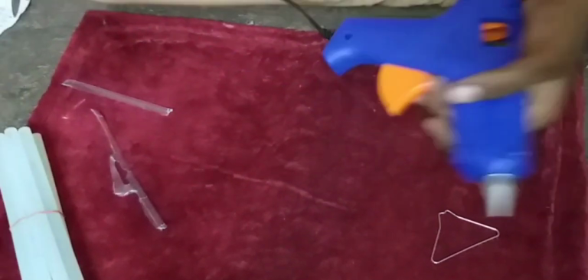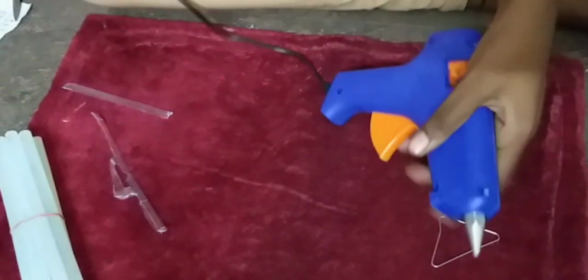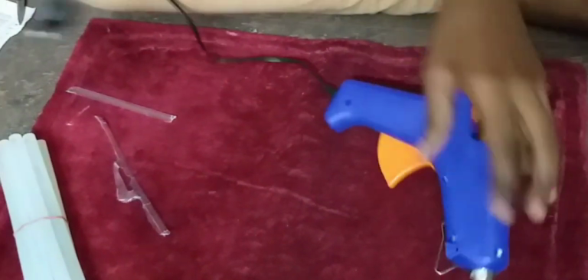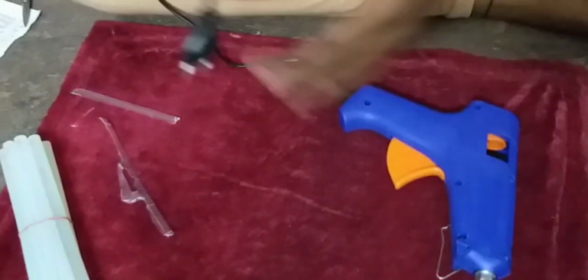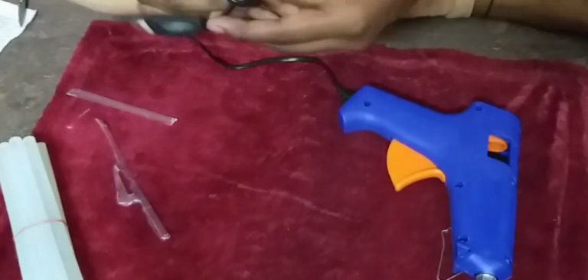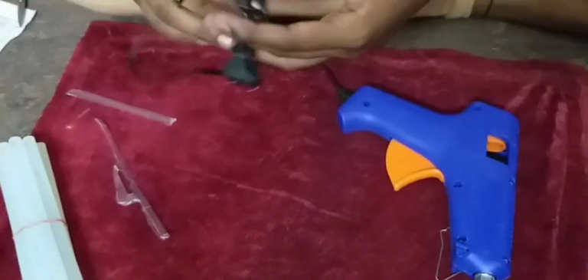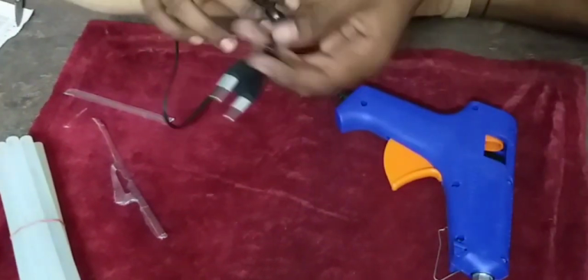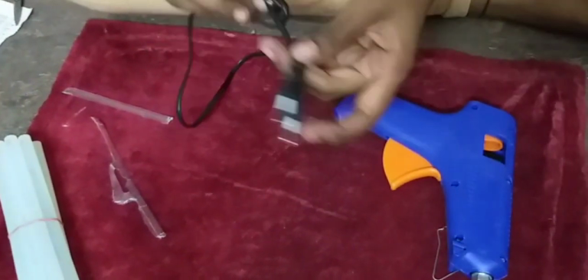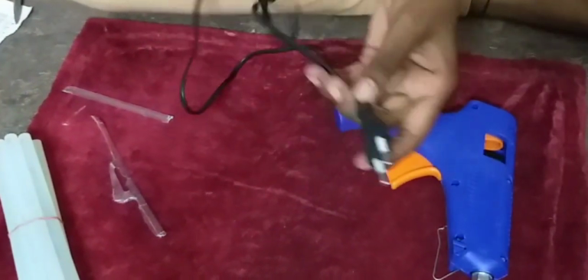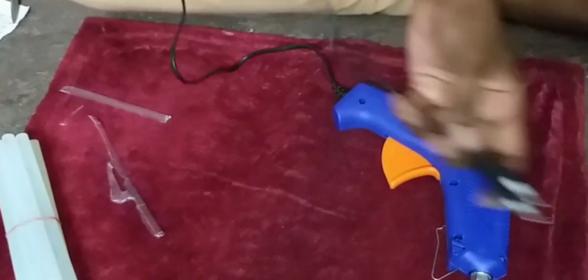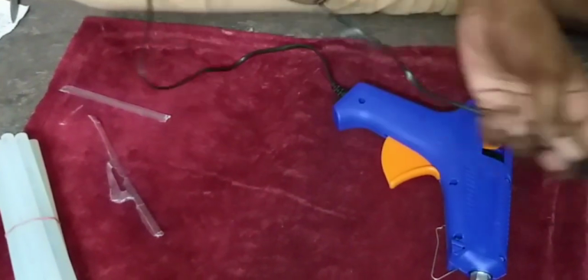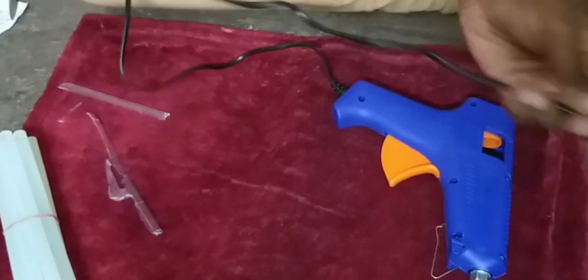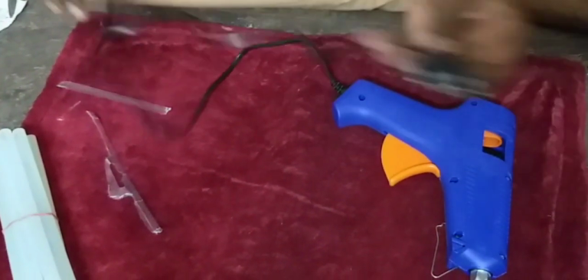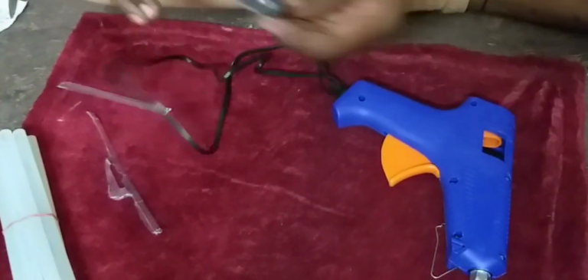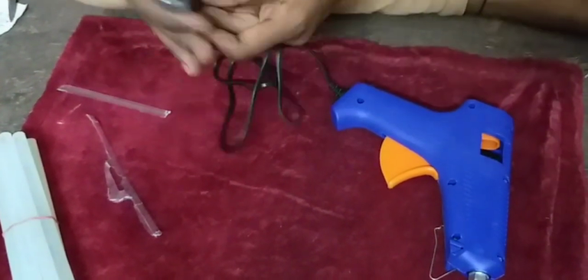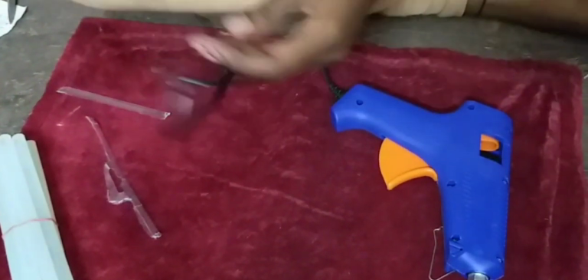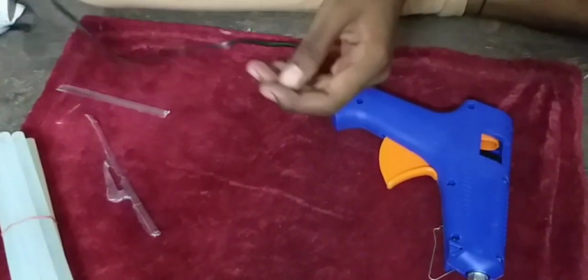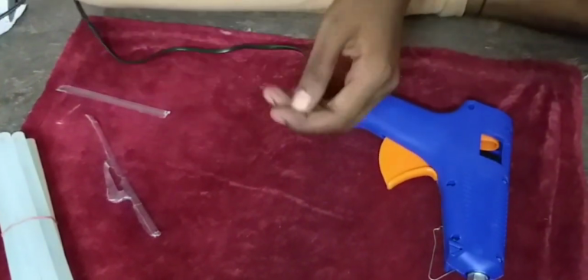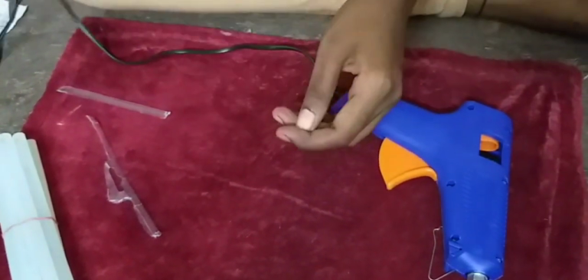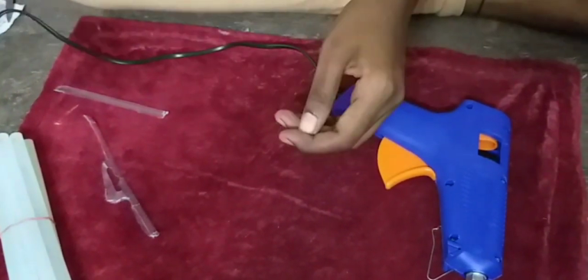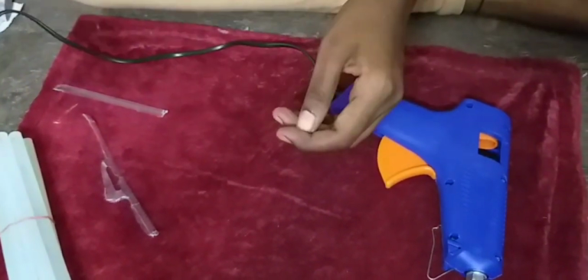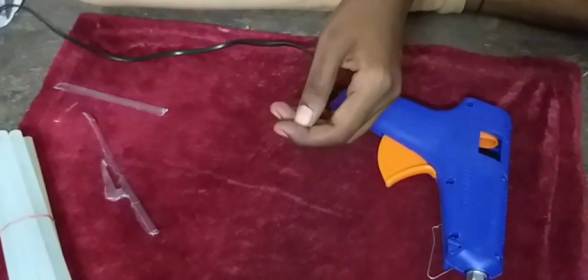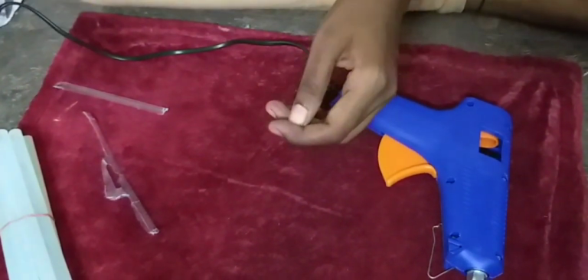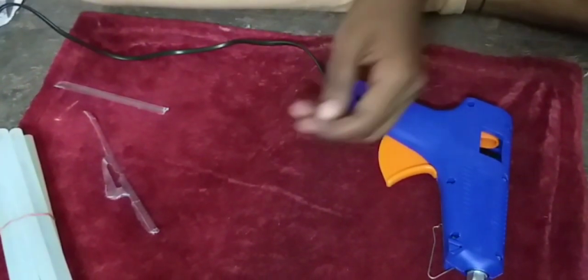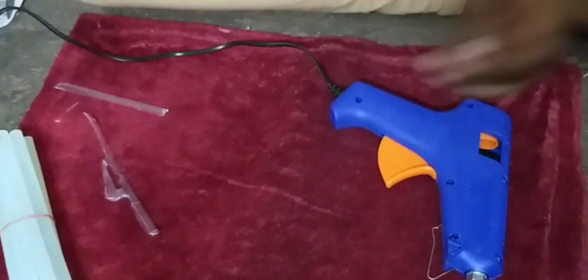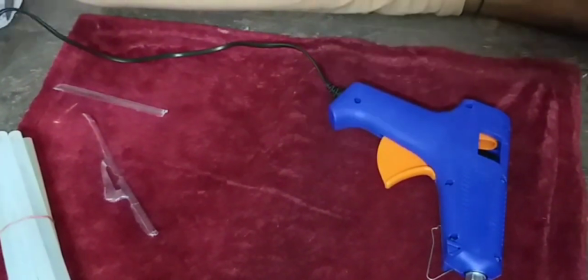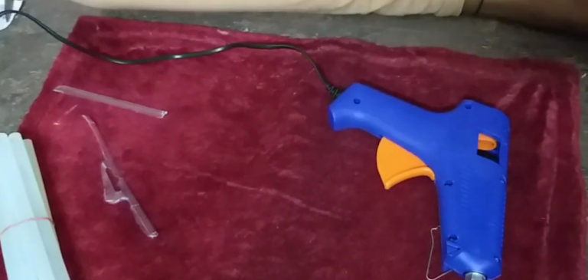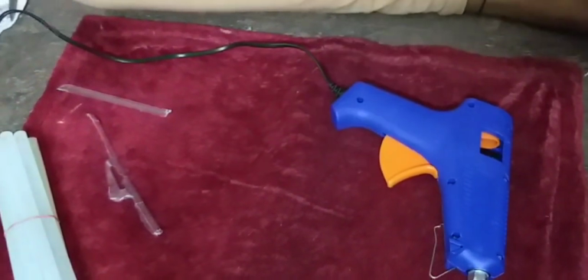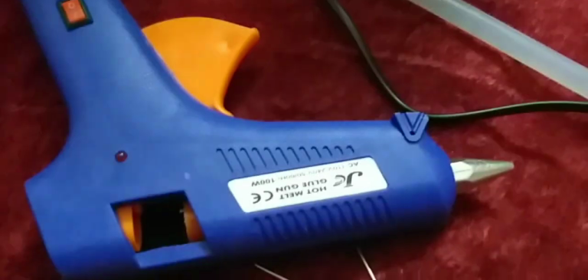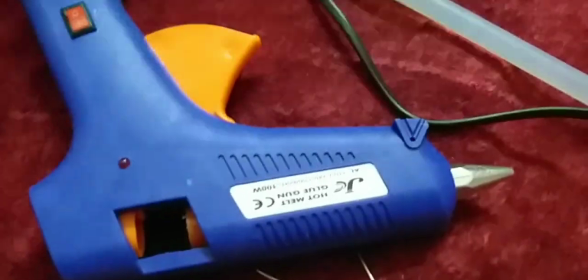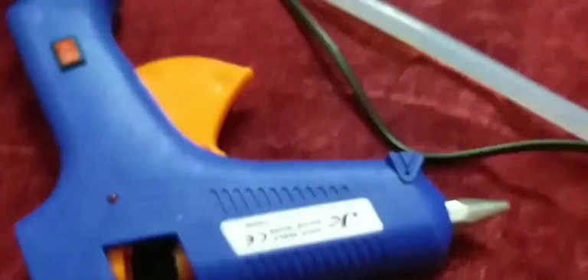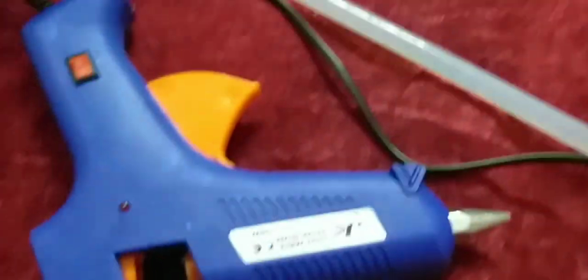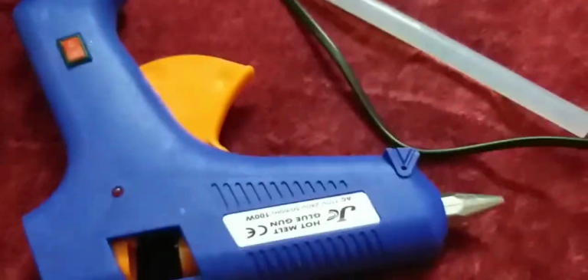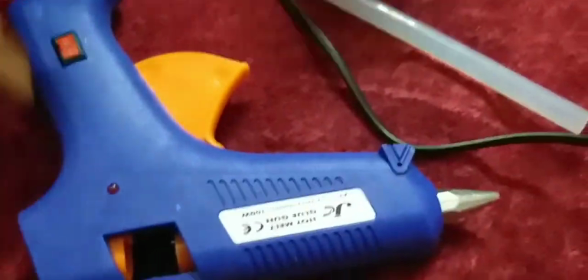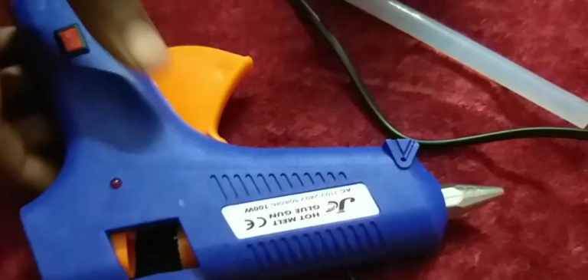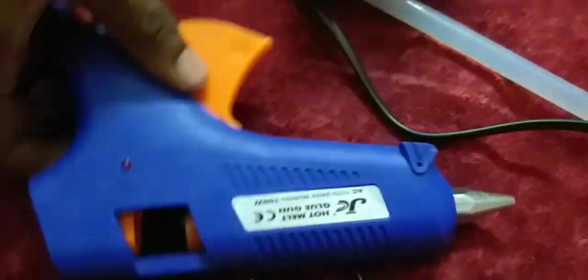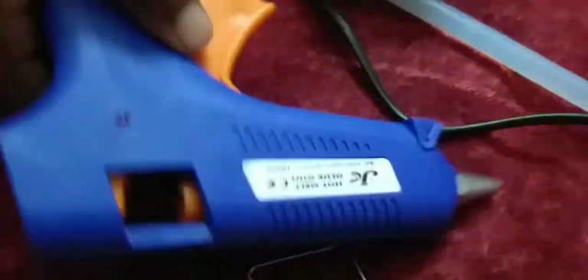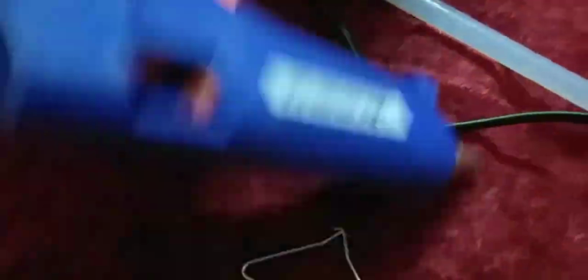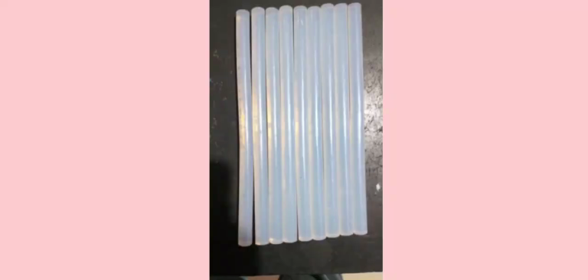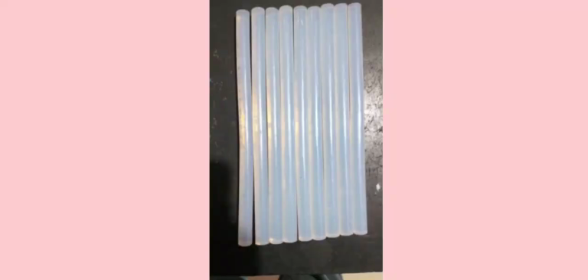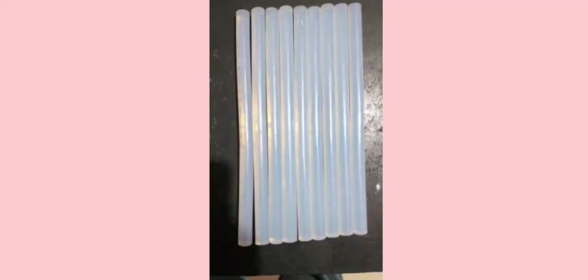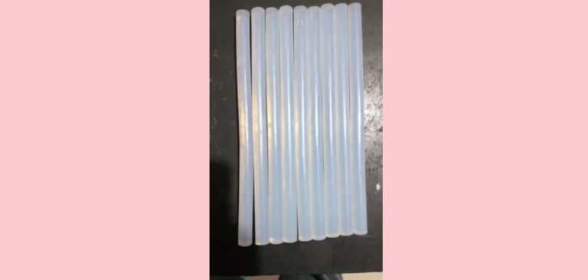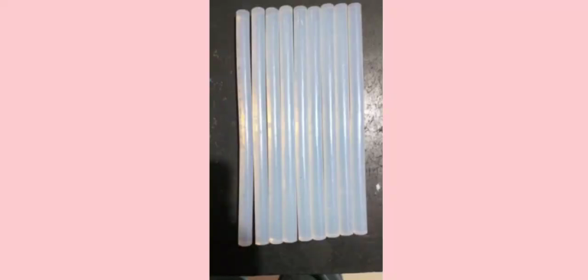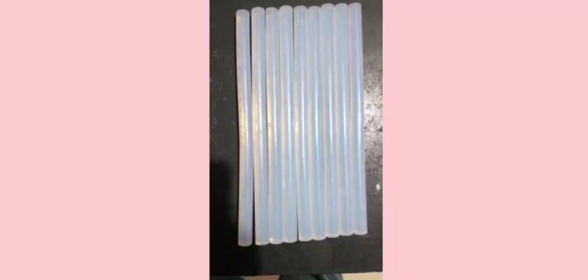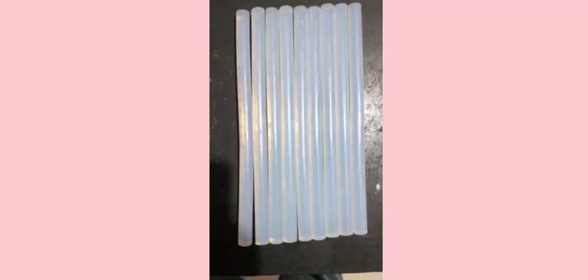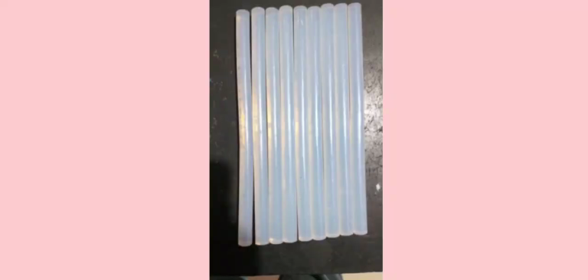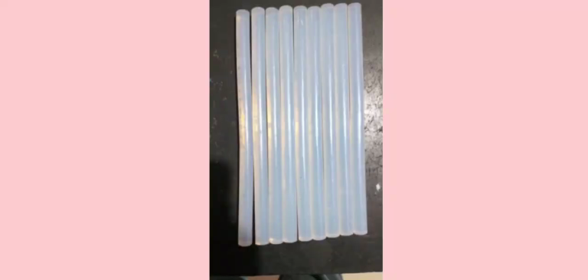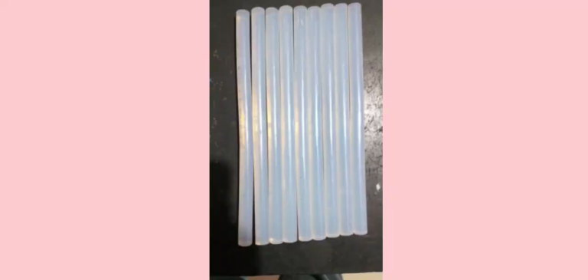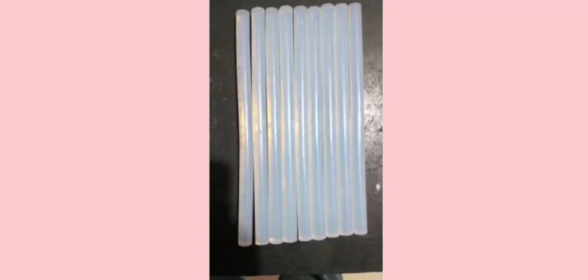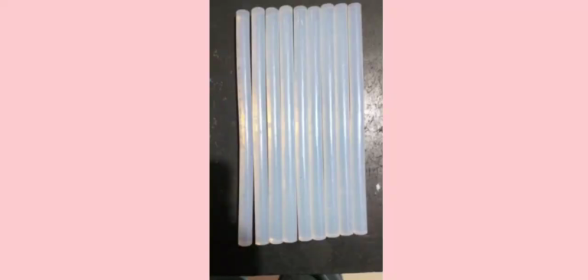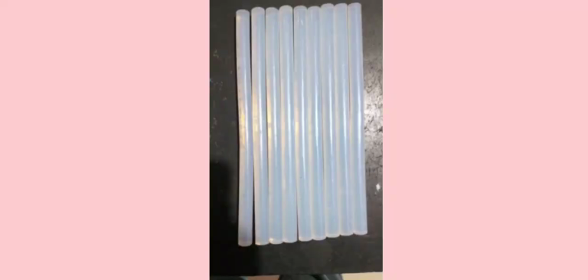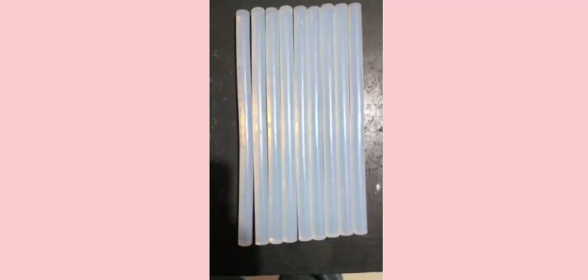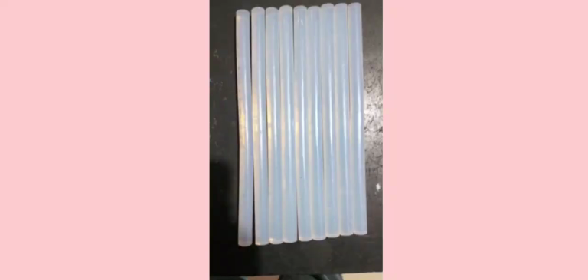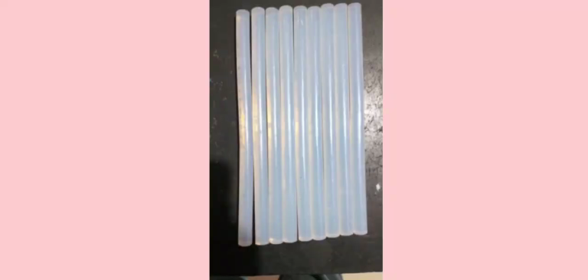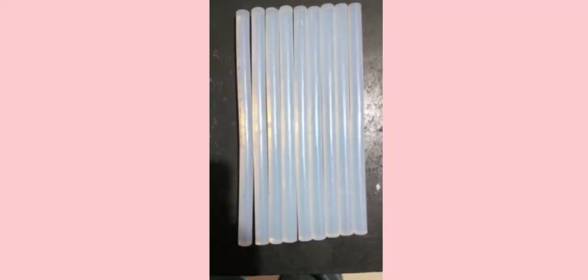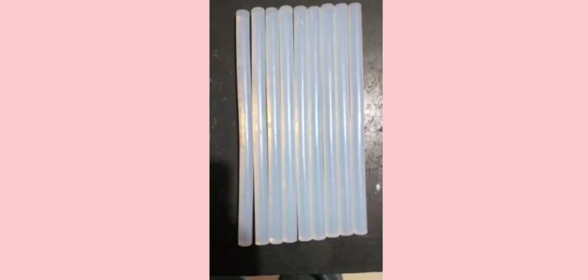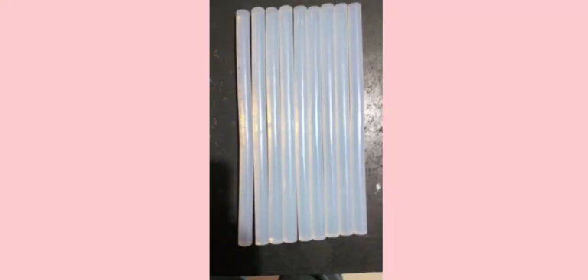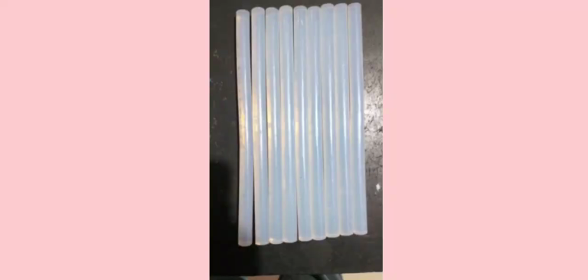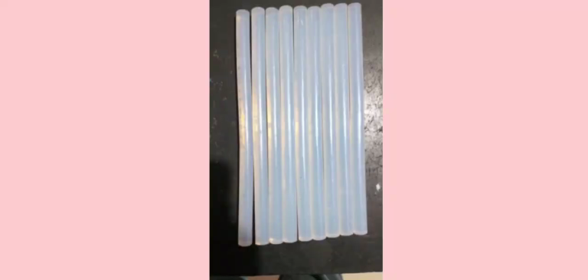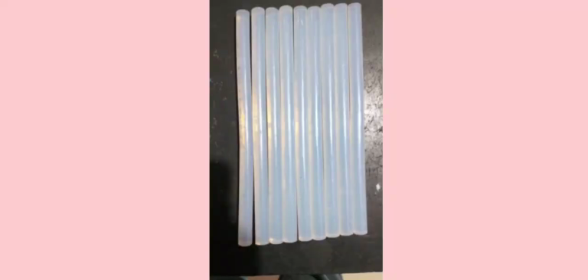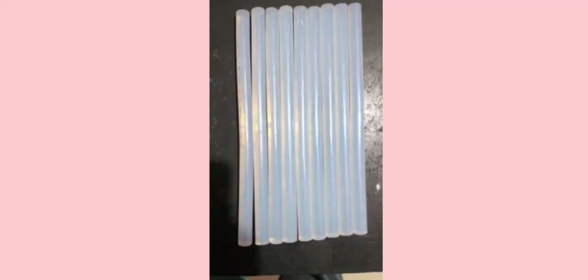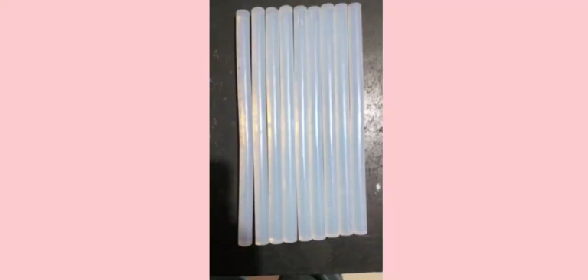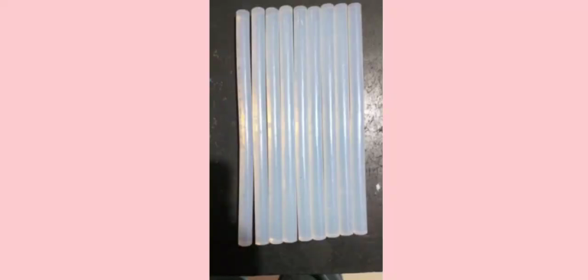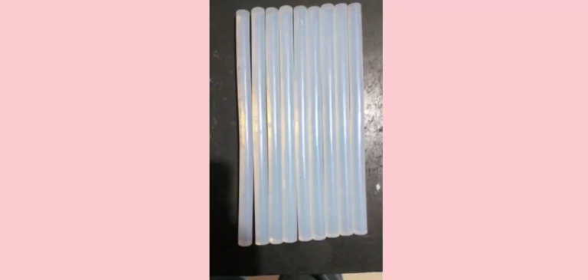As you can see, the trigger is strong. We have 10 glue sticks included.